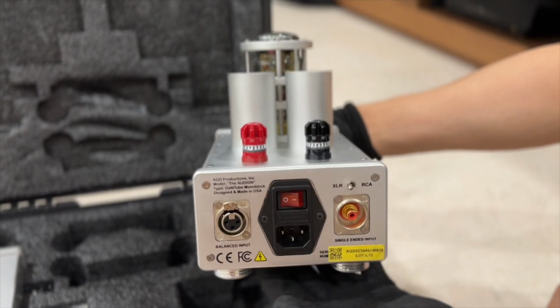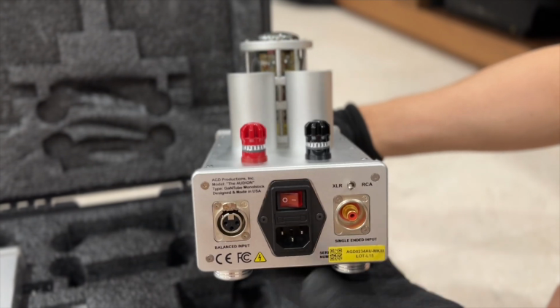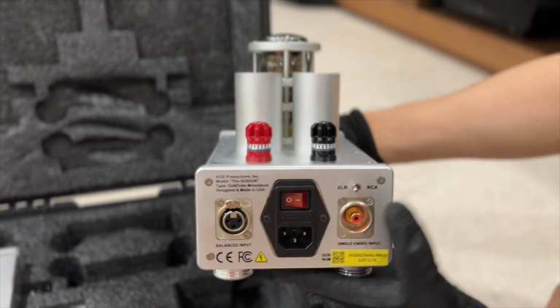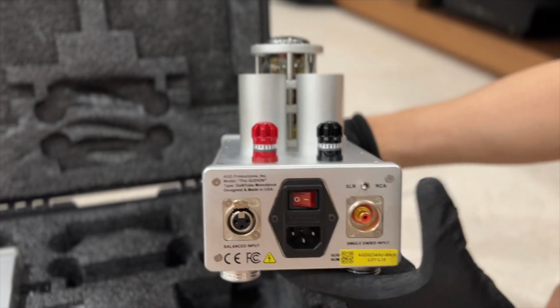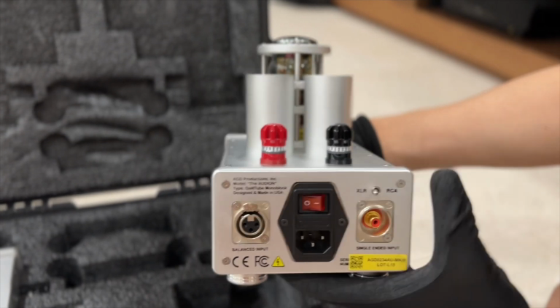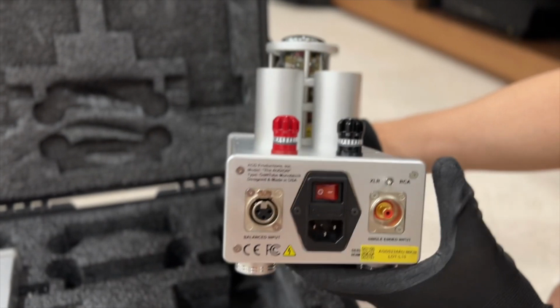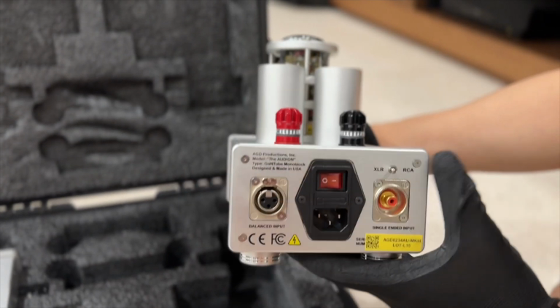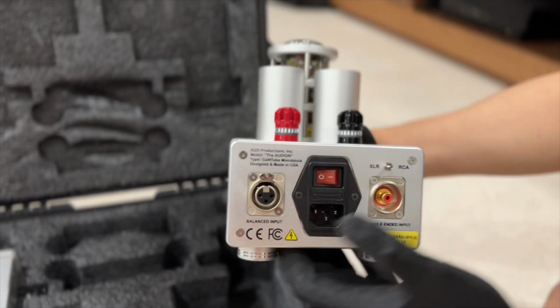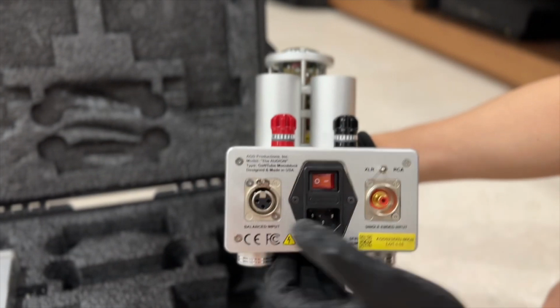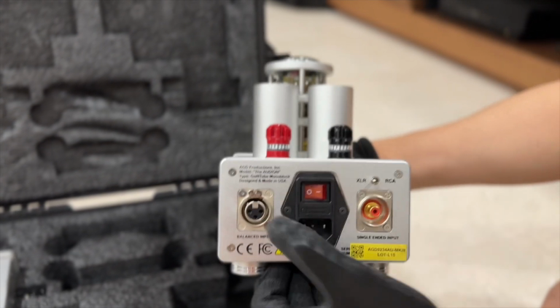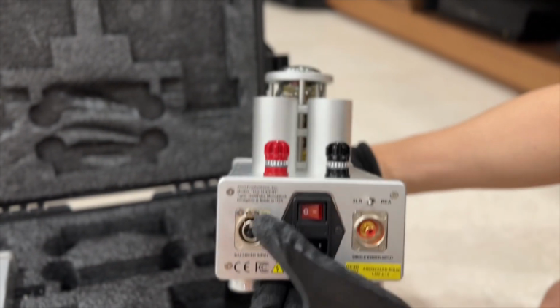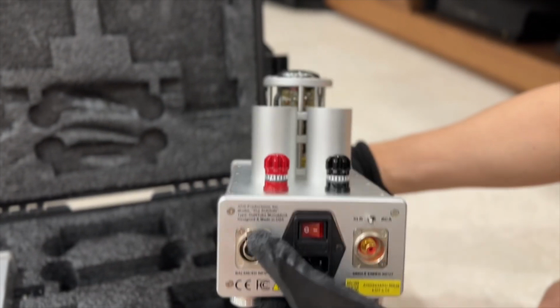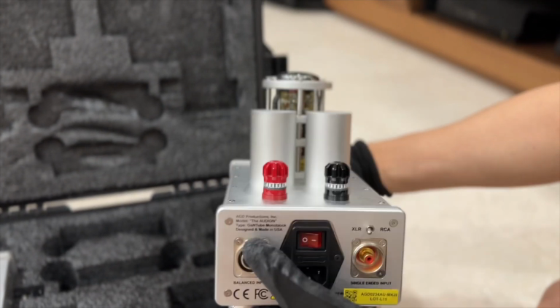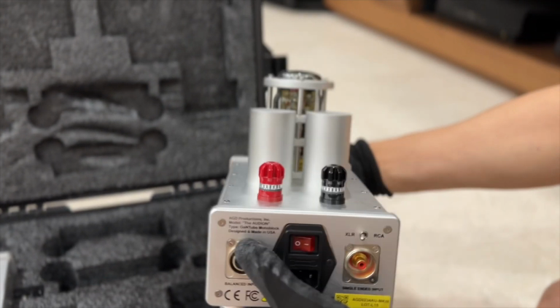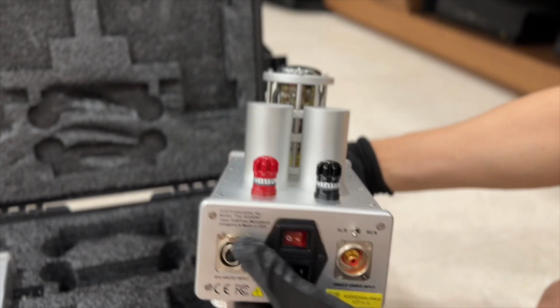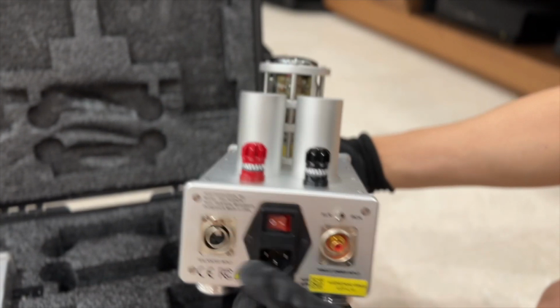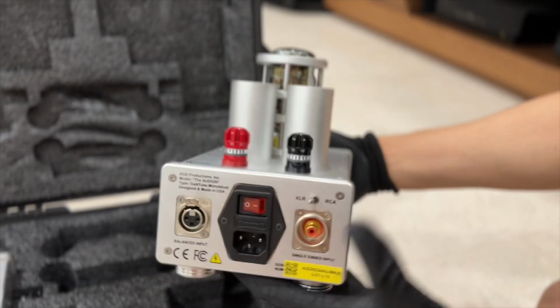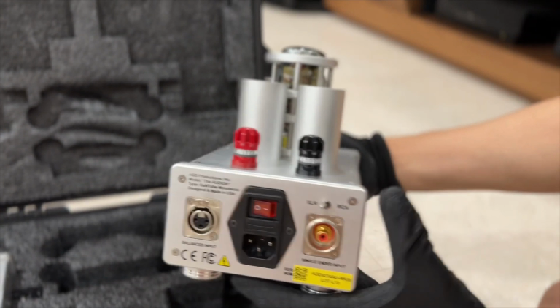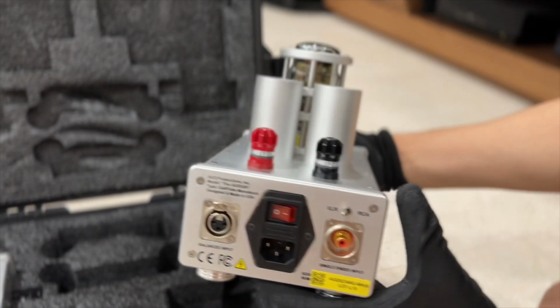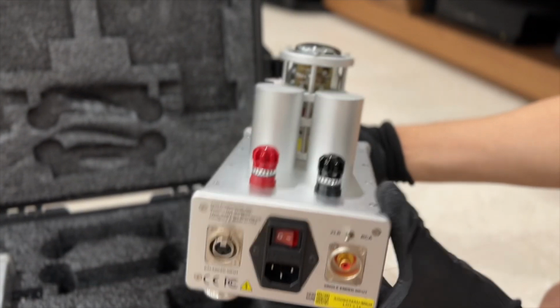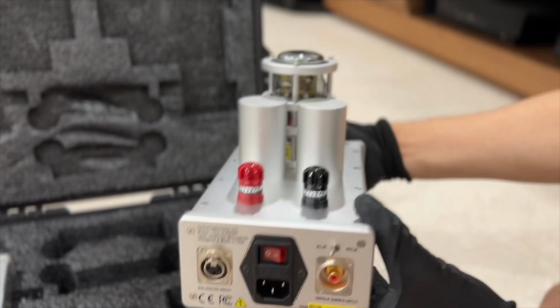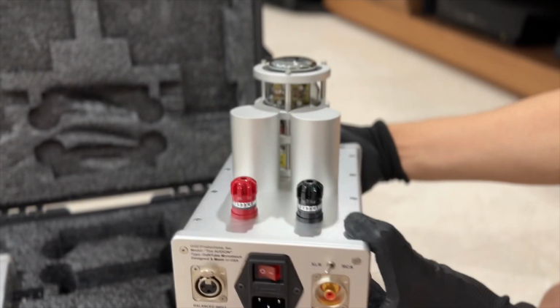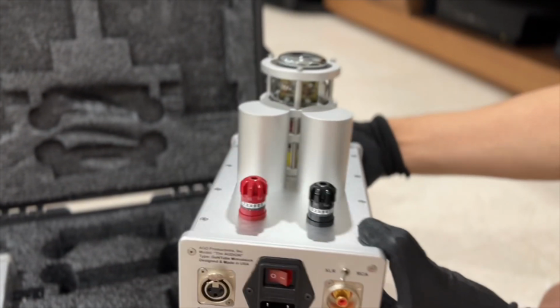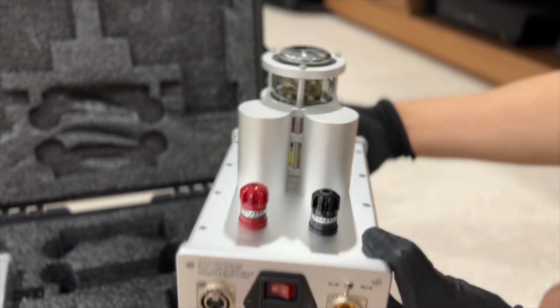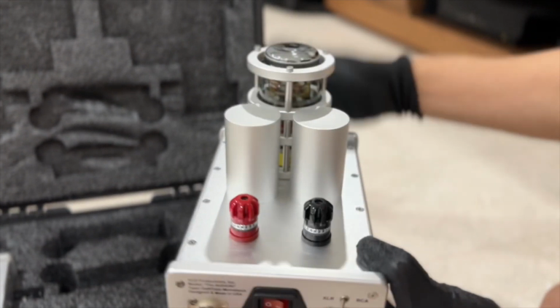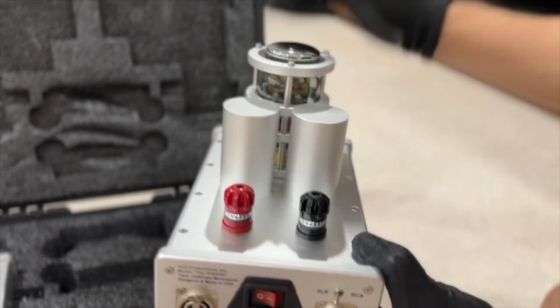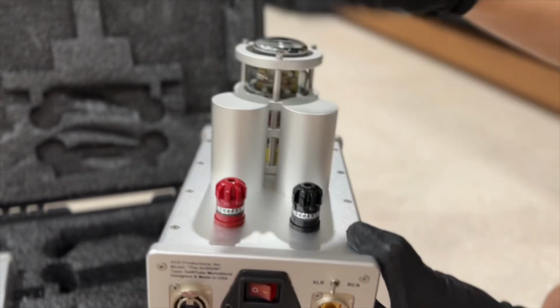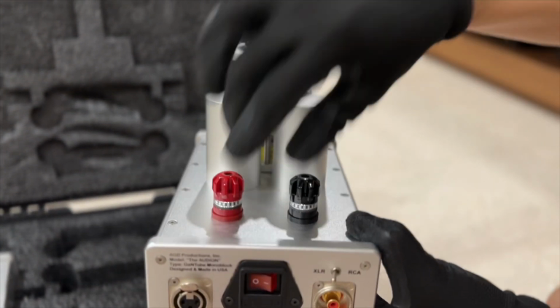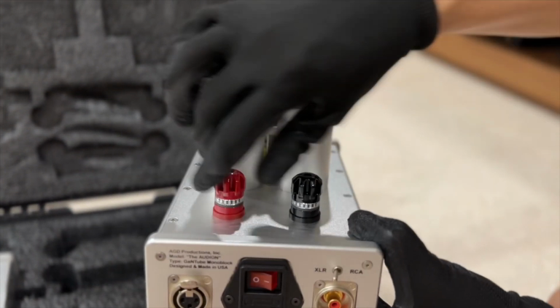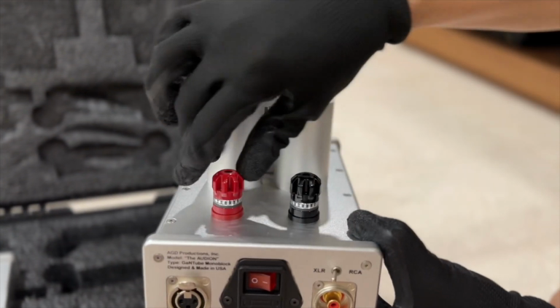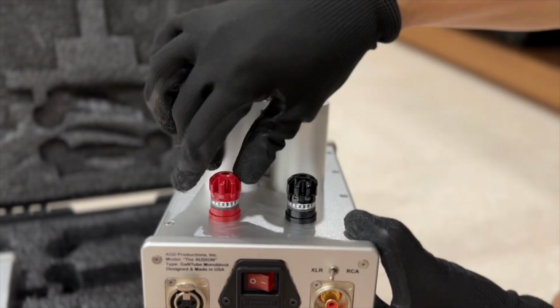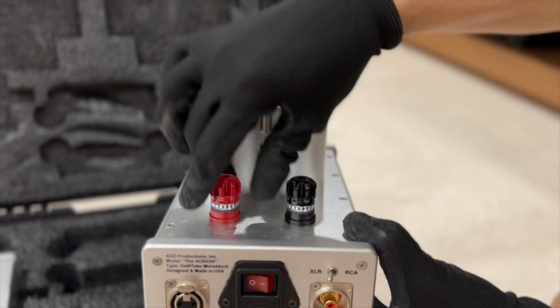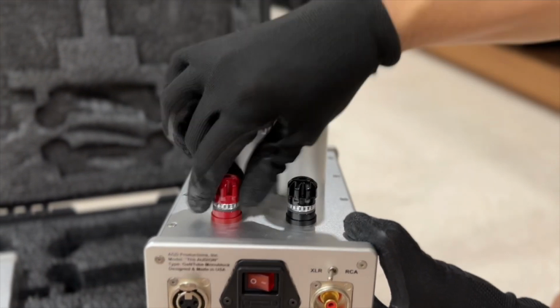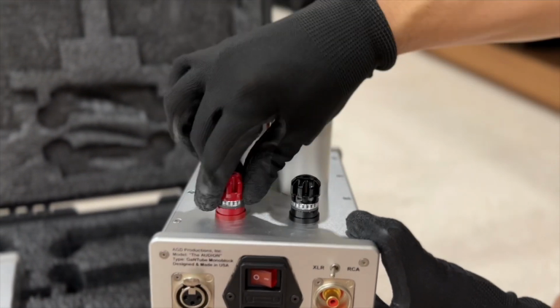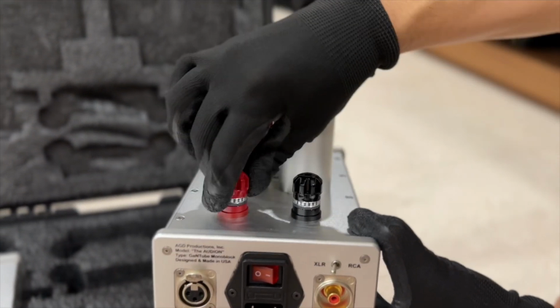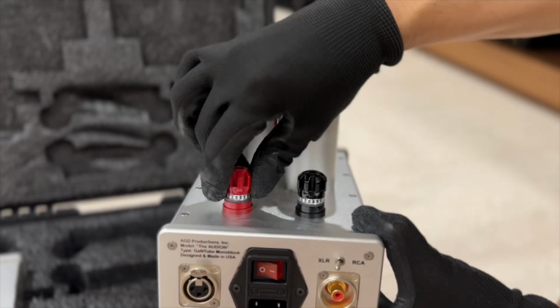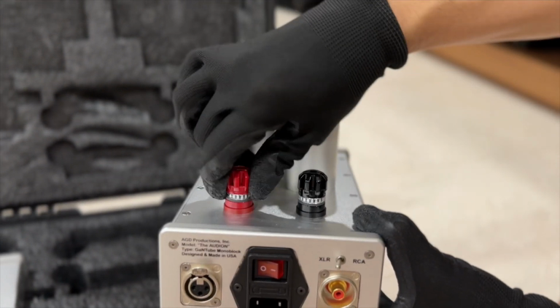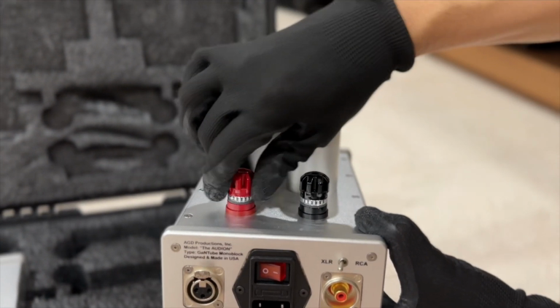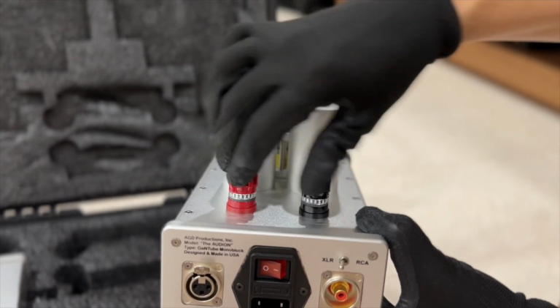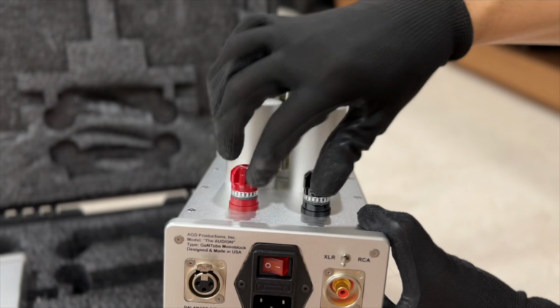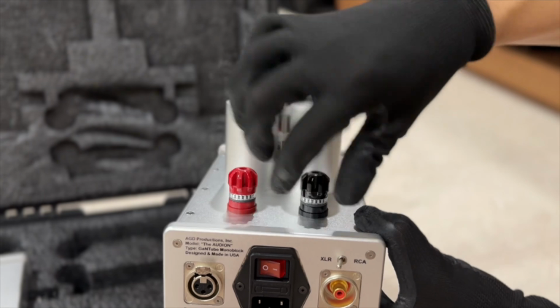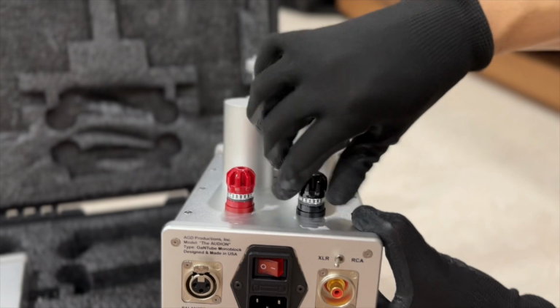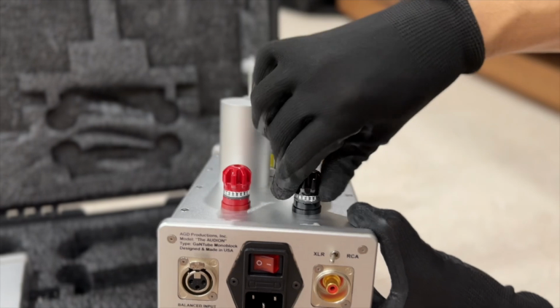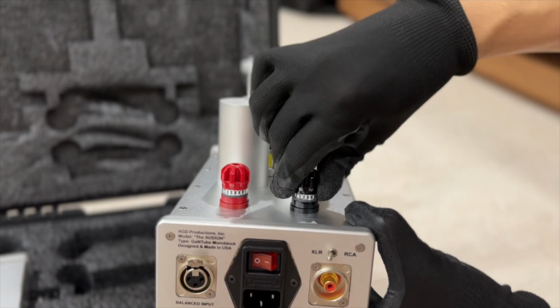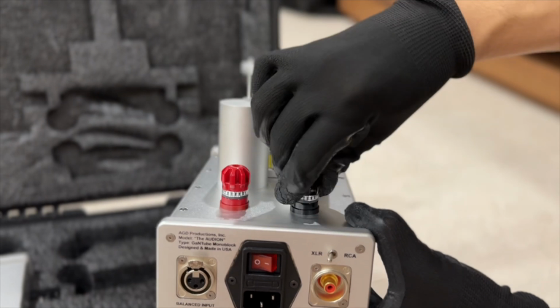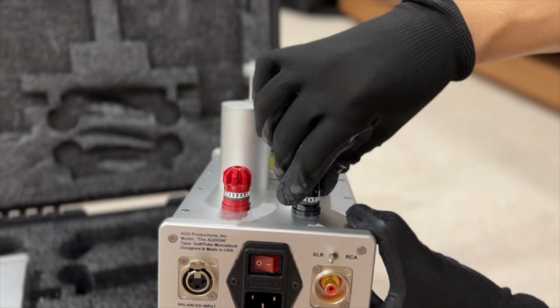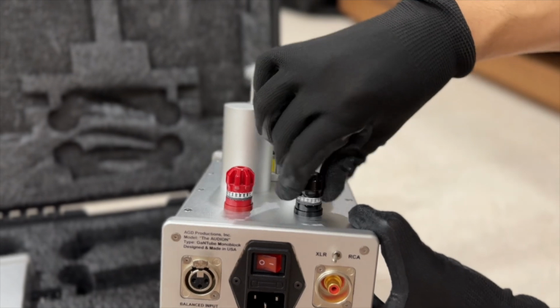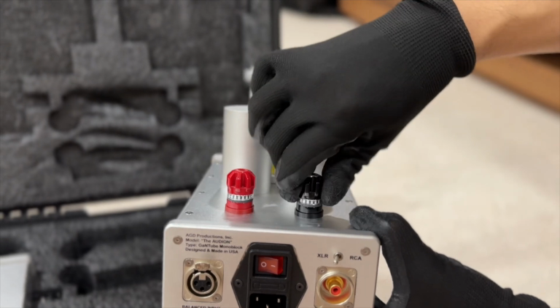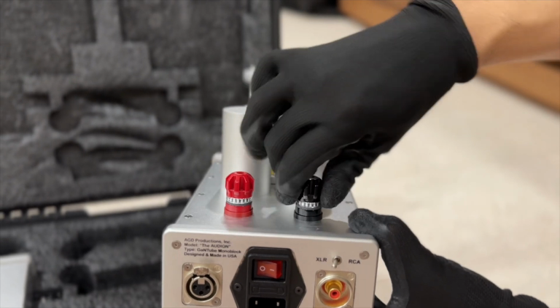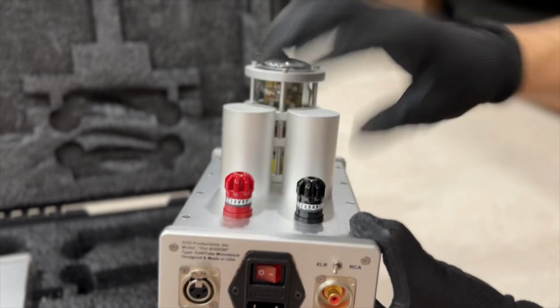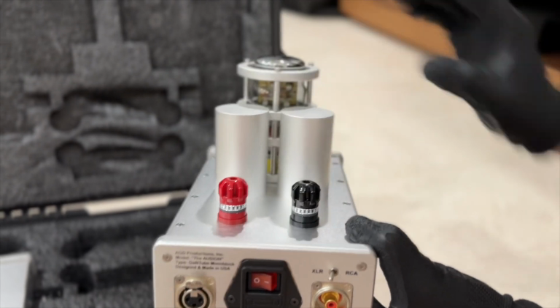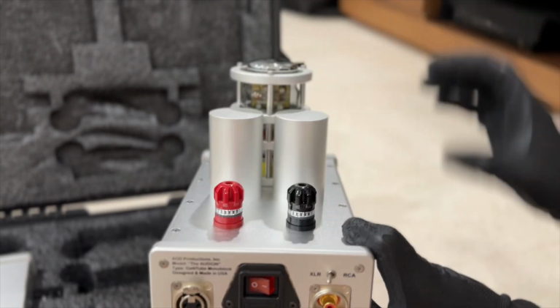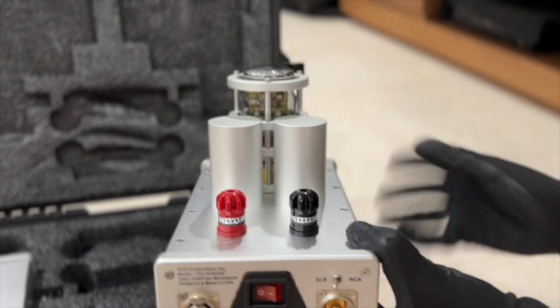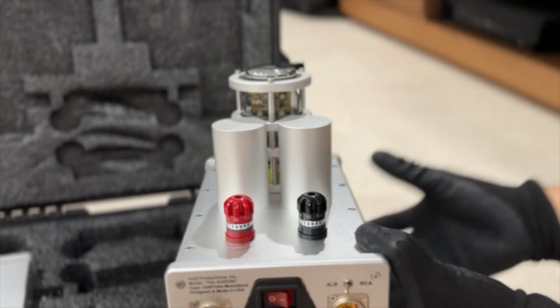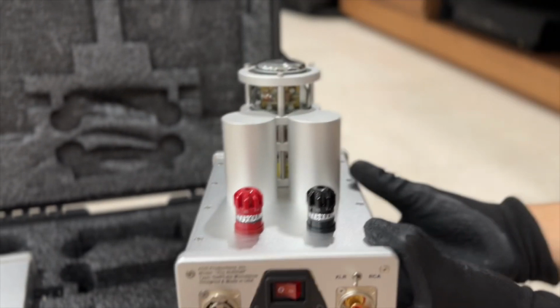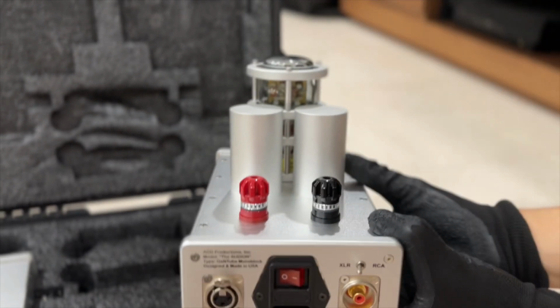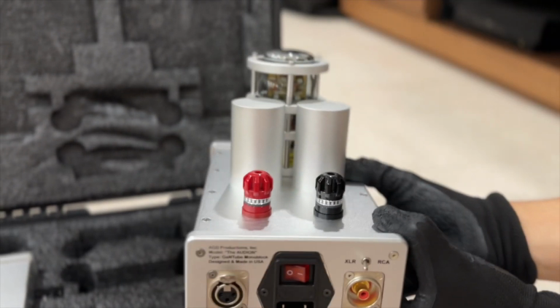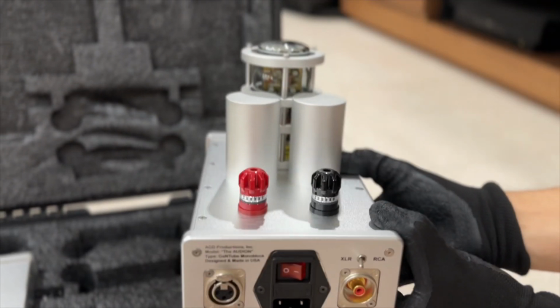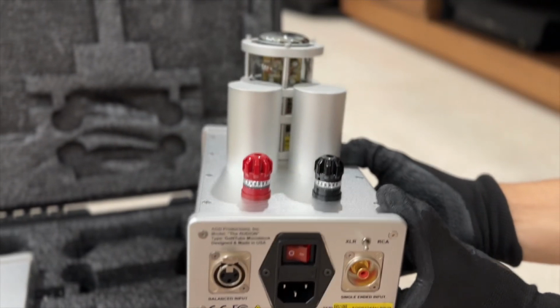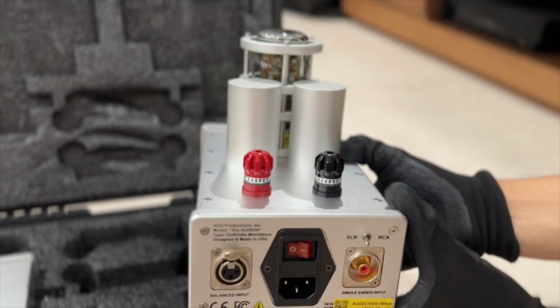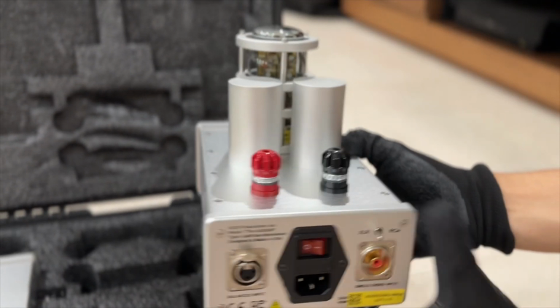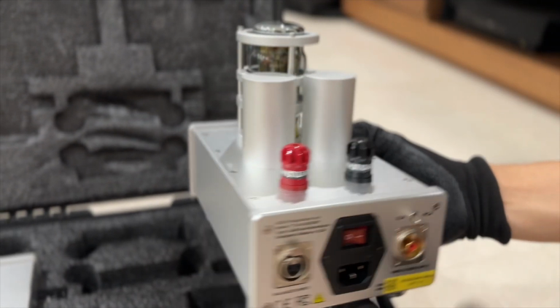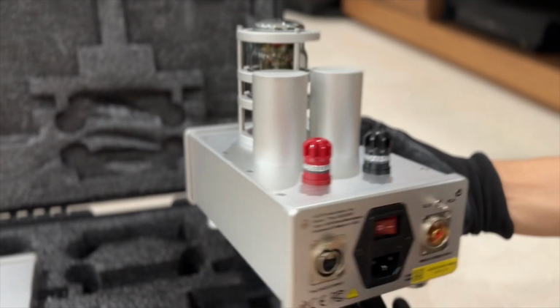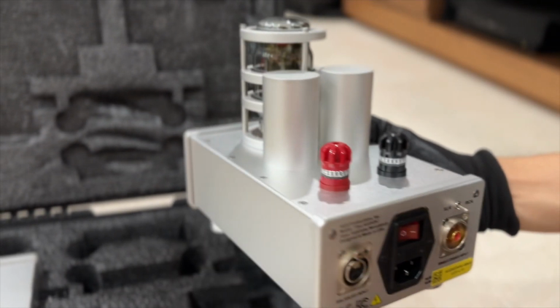At the back you can see XLR and RCA connectors as well as the speaker cable terminals. These are from WBT.